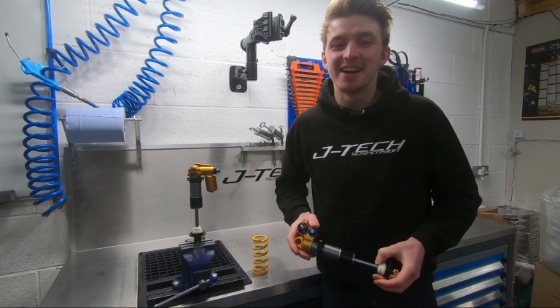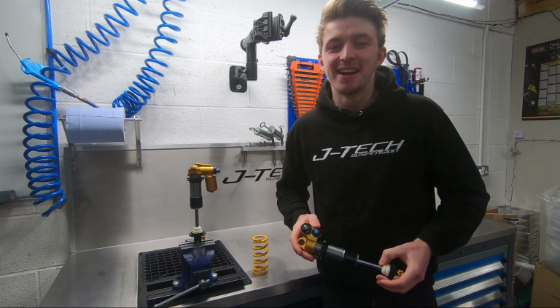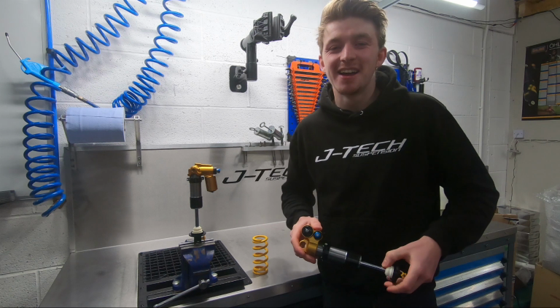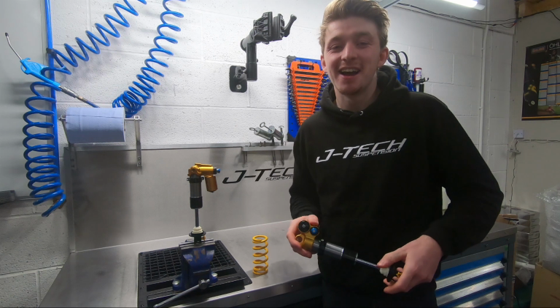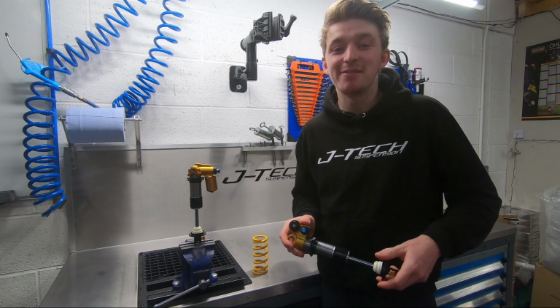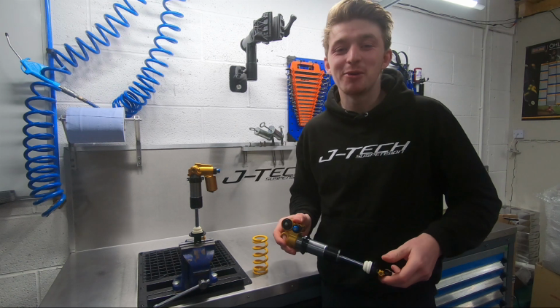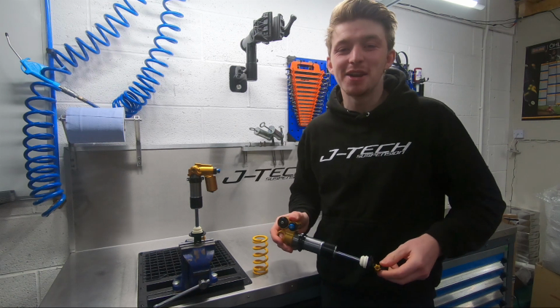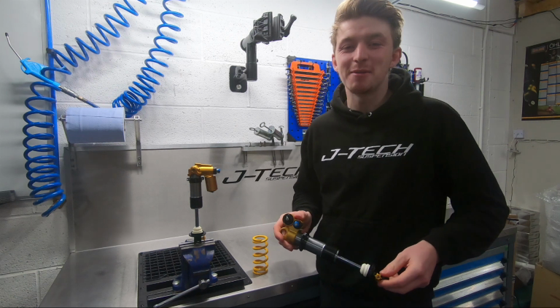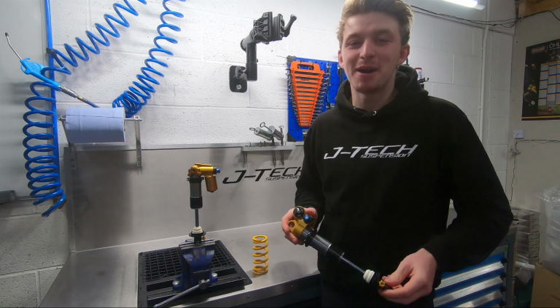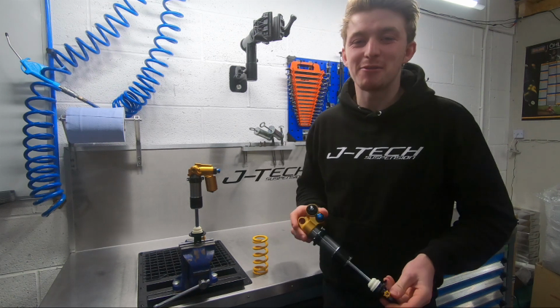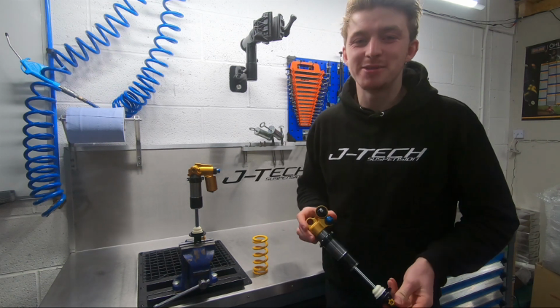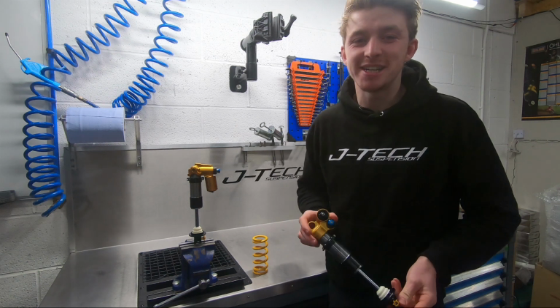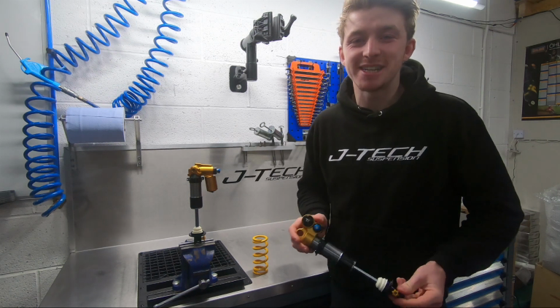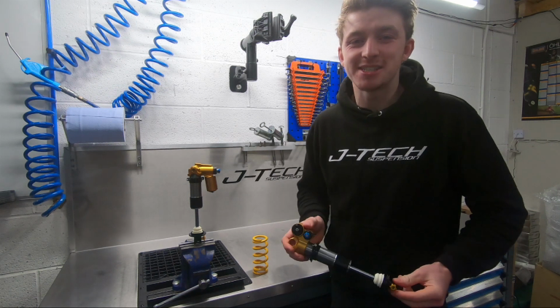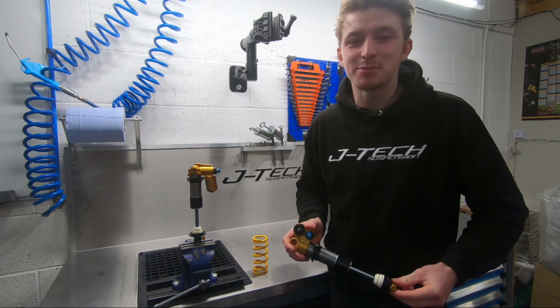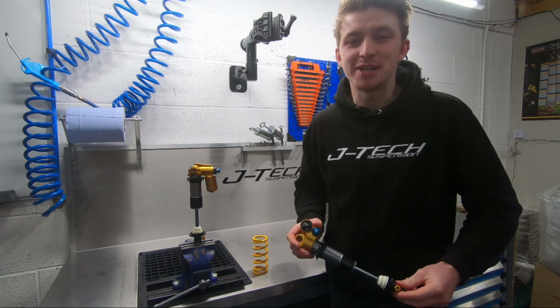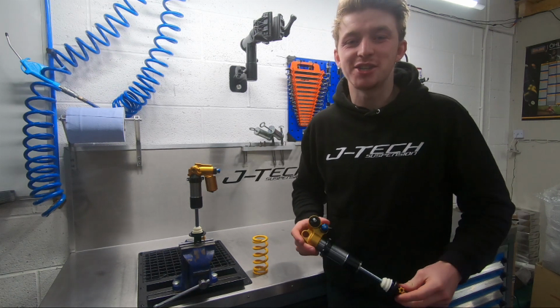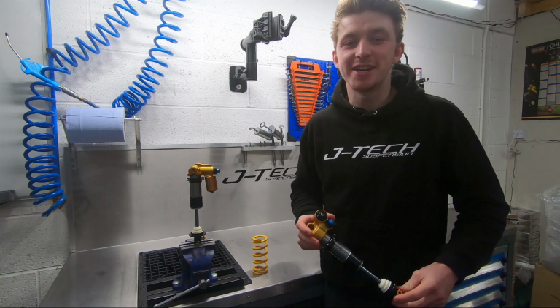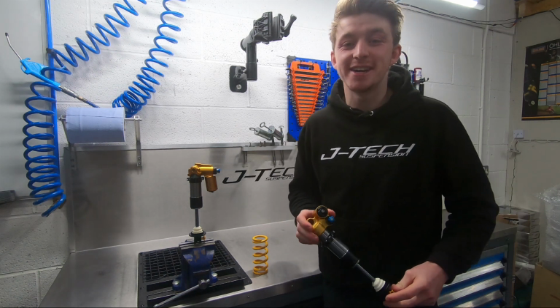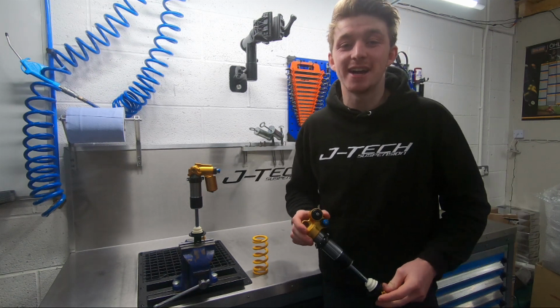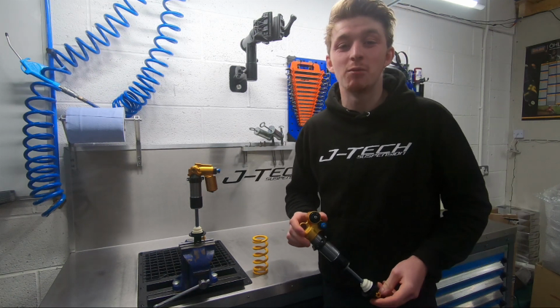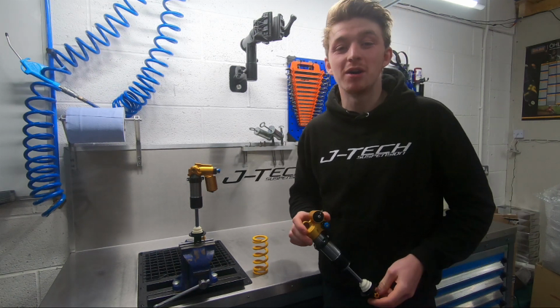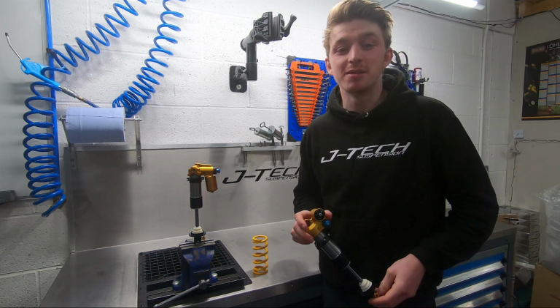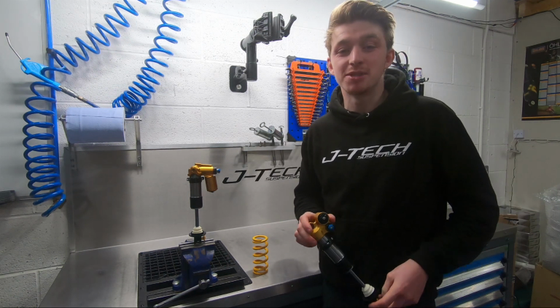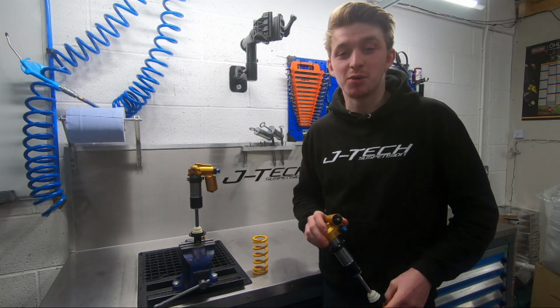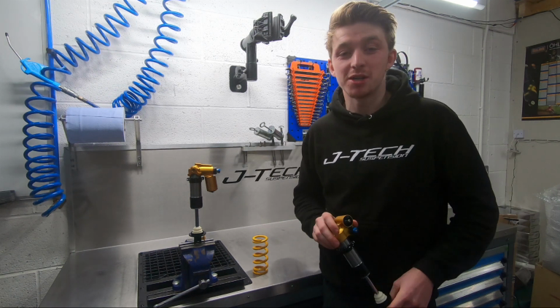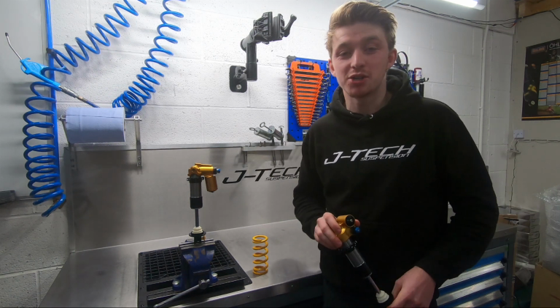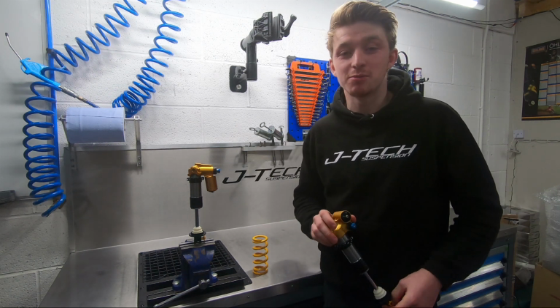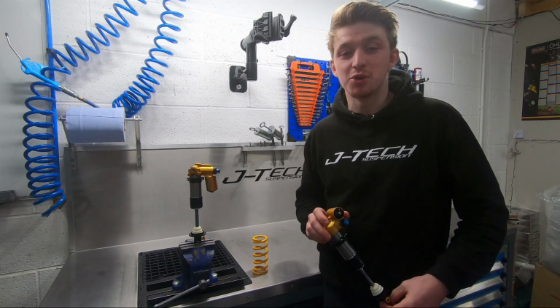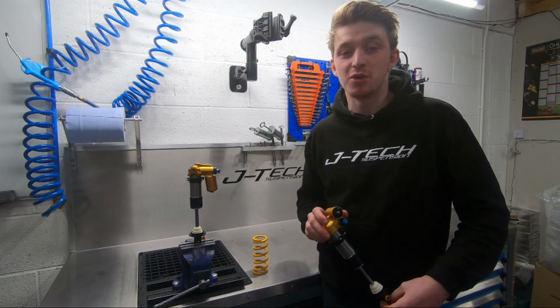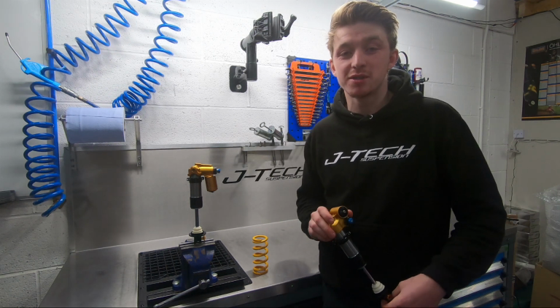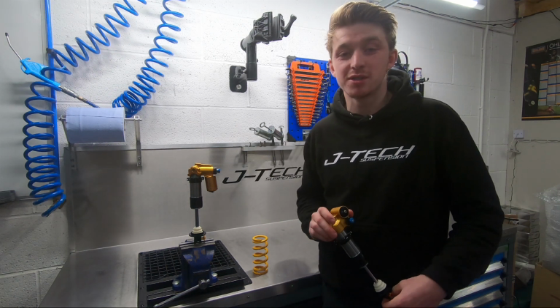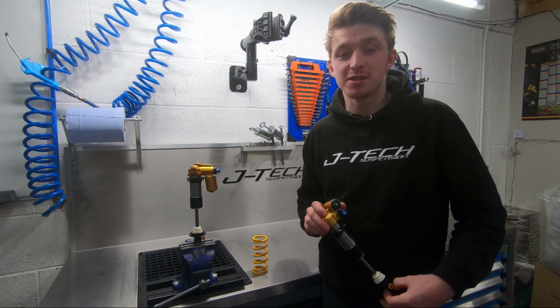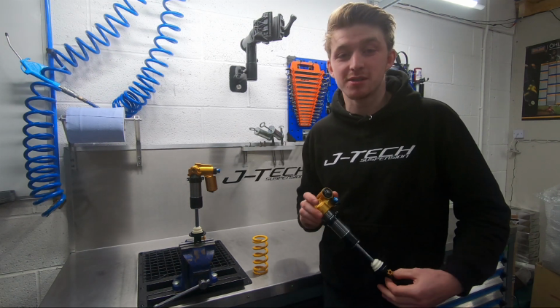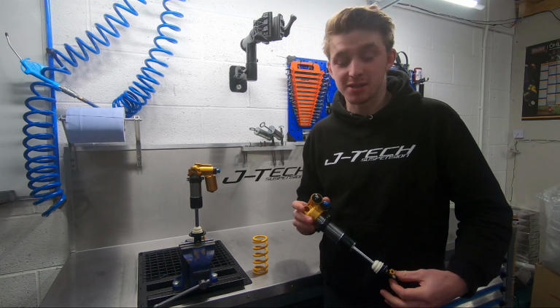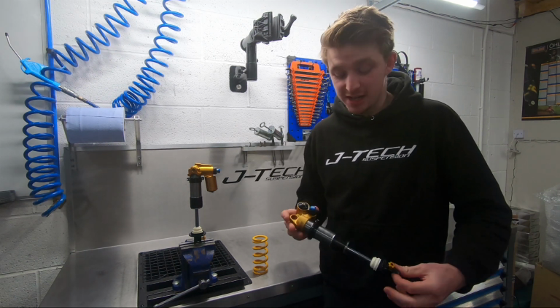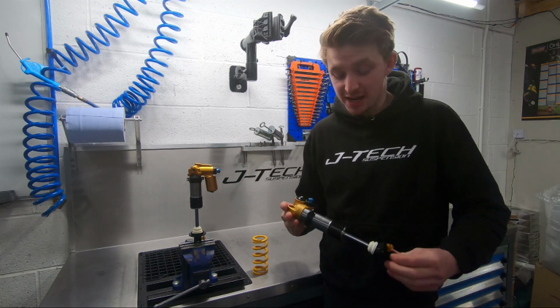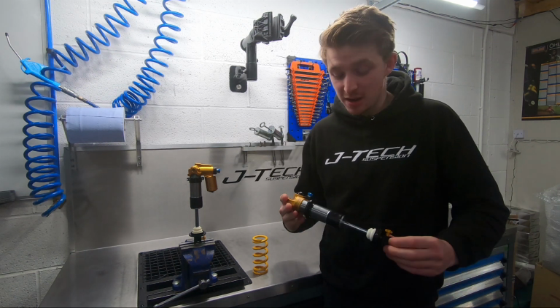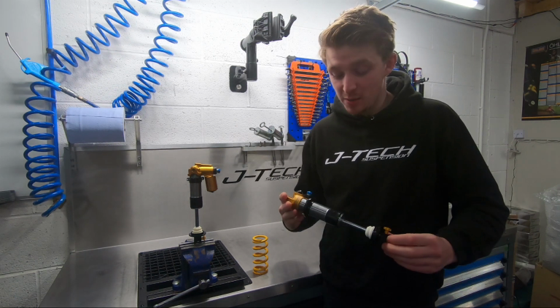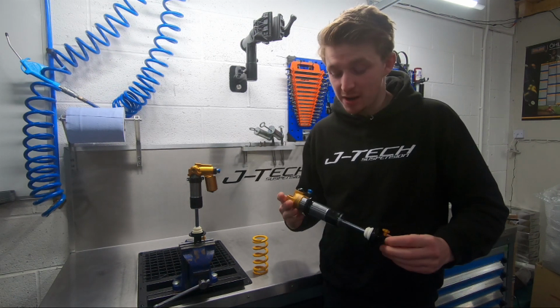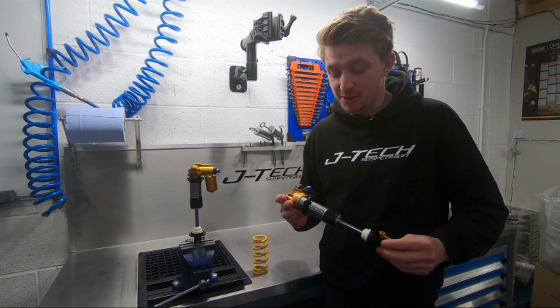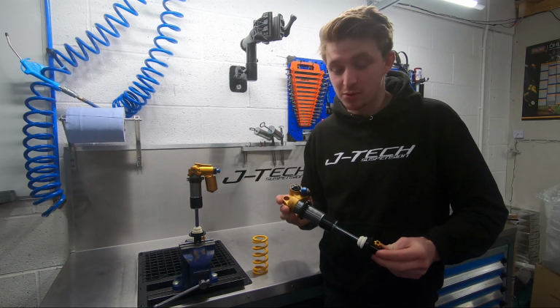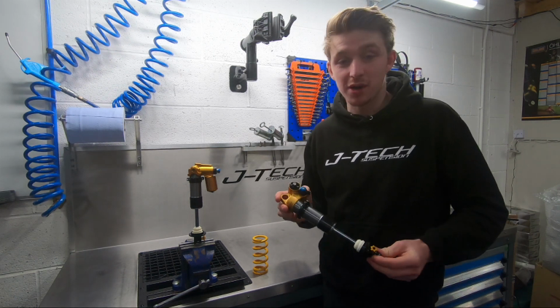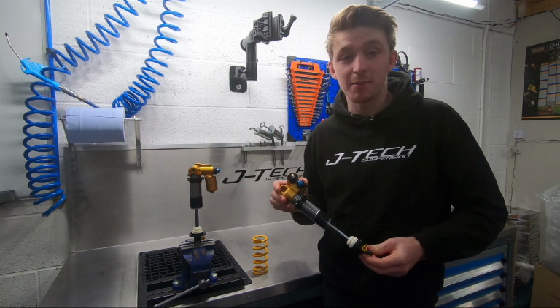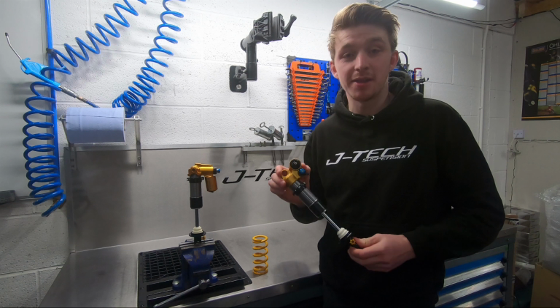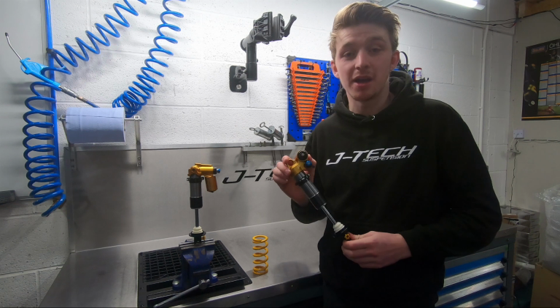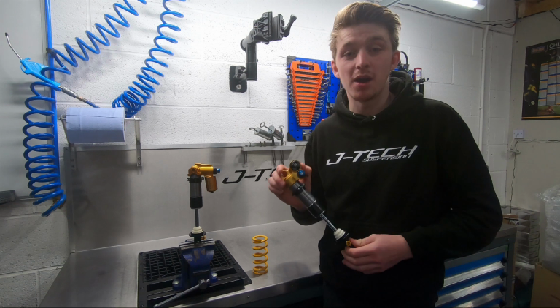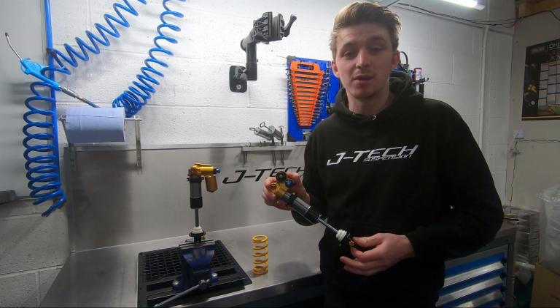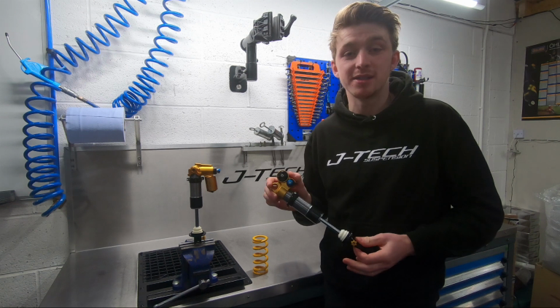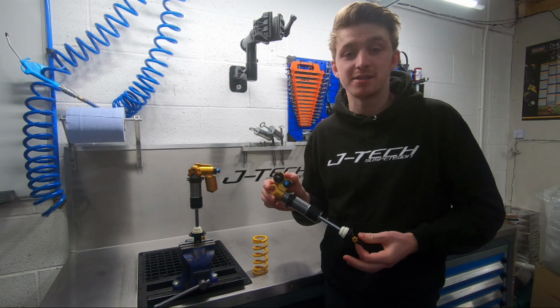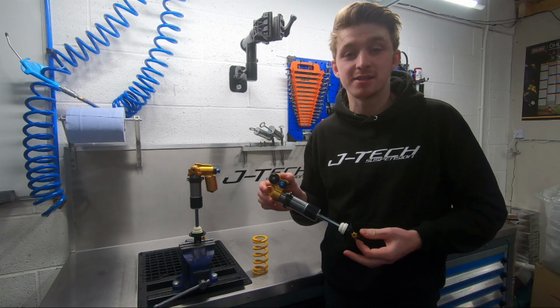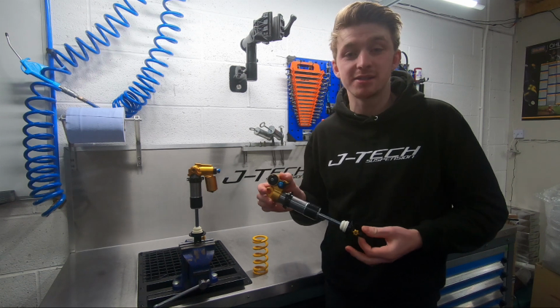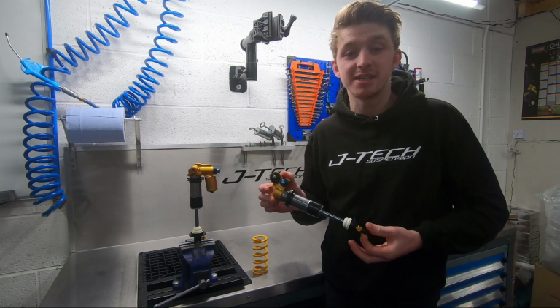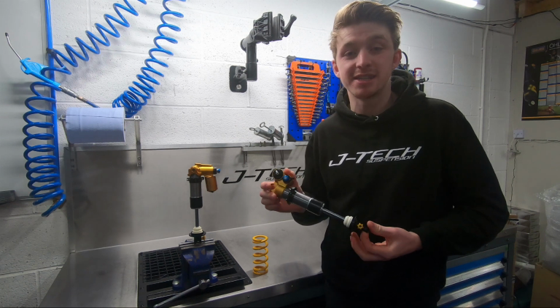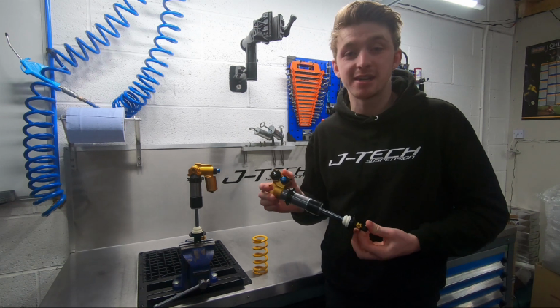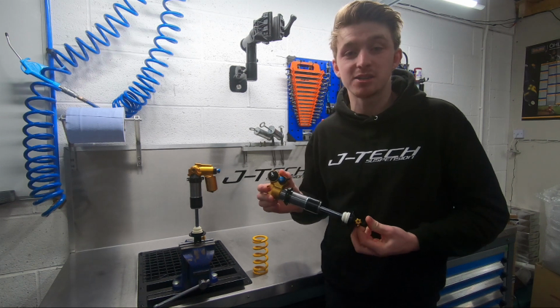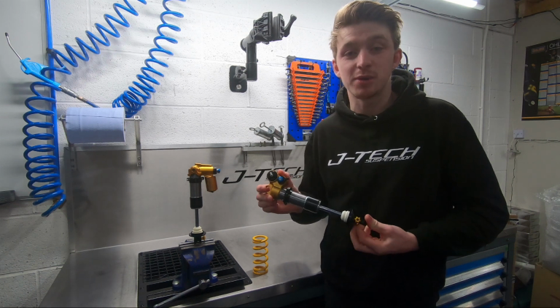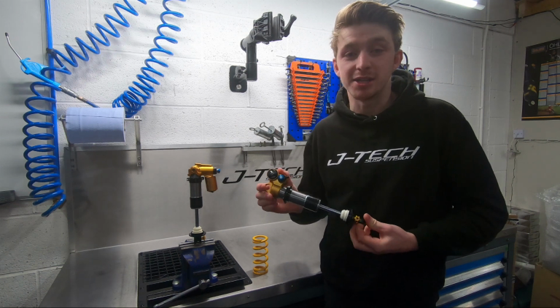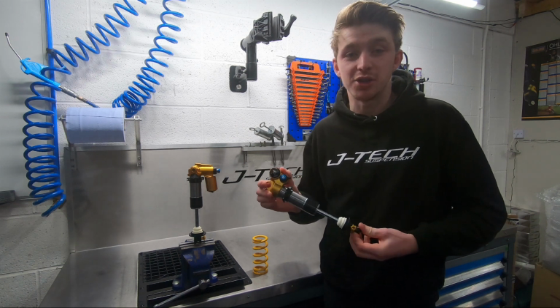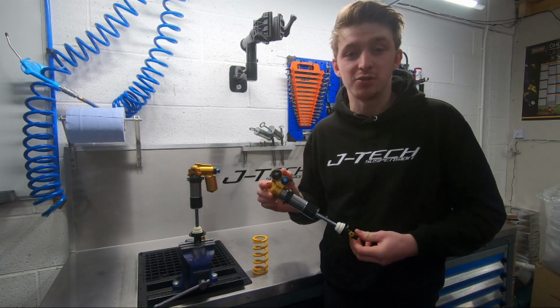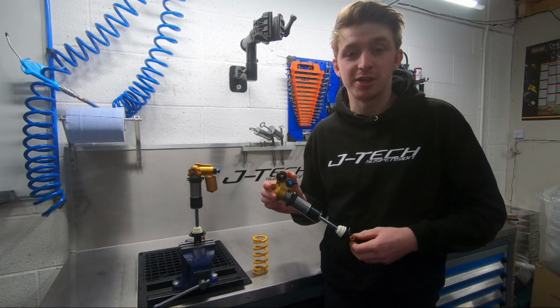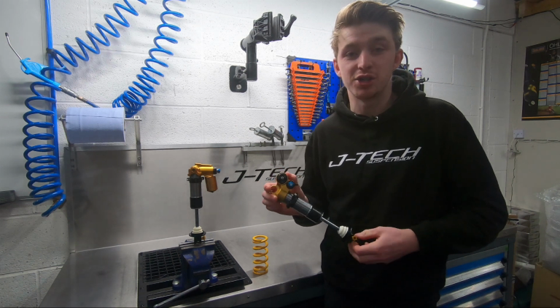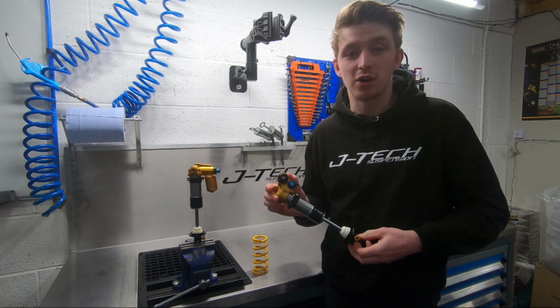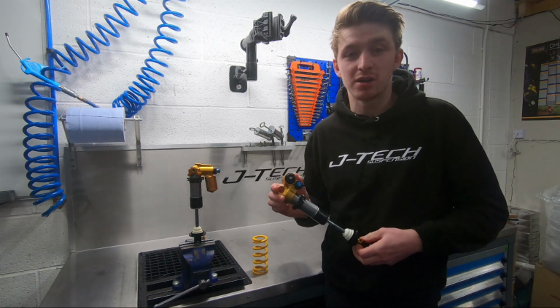Hi everyone, Matt from JTX Suspension here and welcome to Workshop Talks. Today we're going to be talking about the Ohlins TTX22 rear shock.